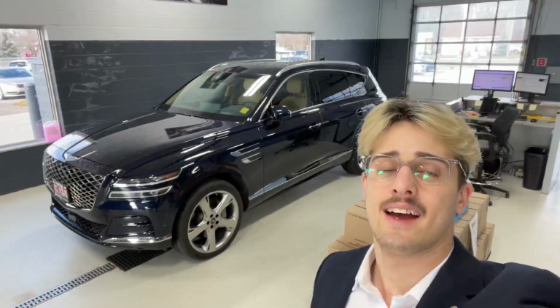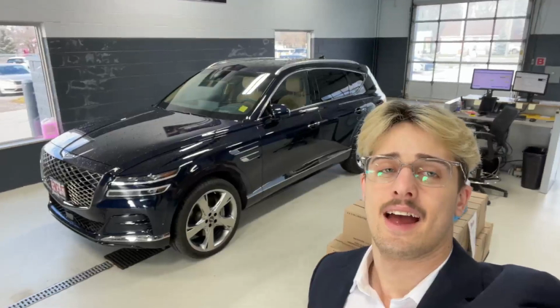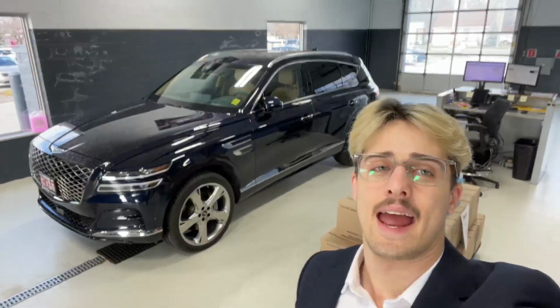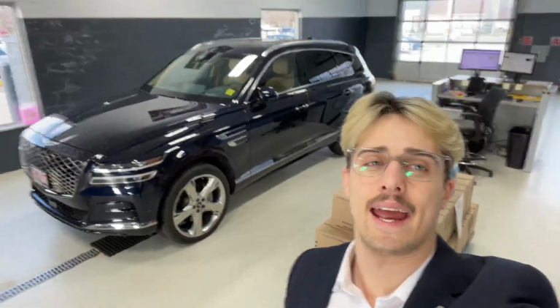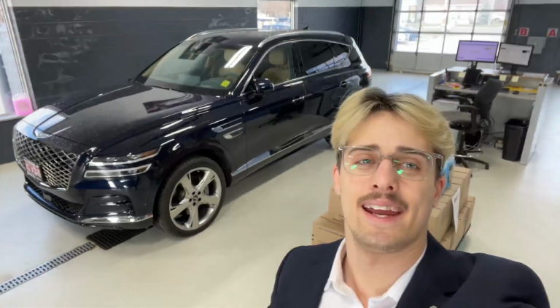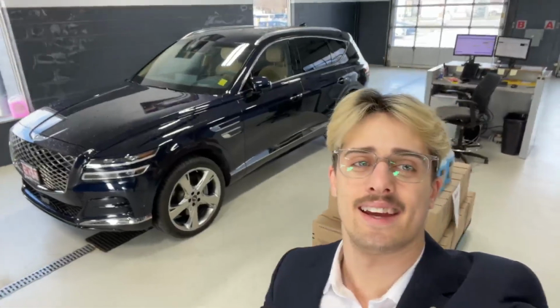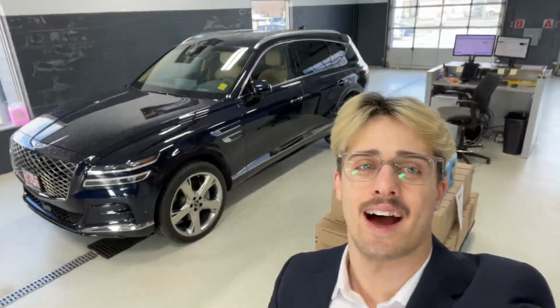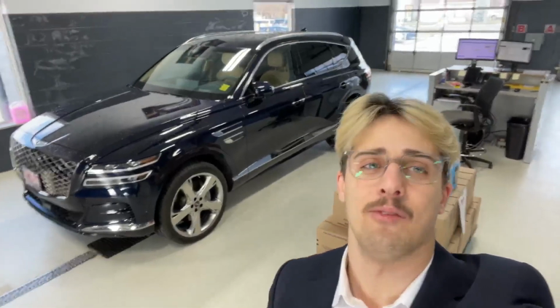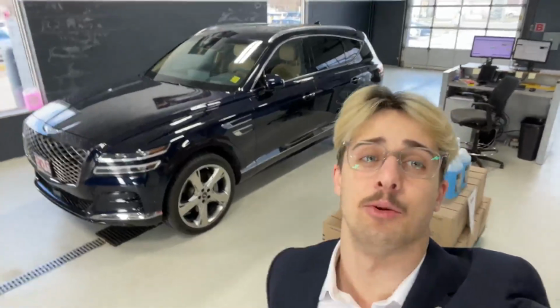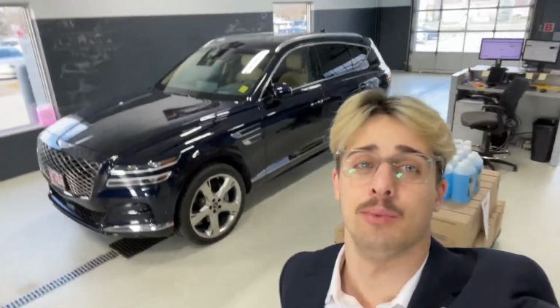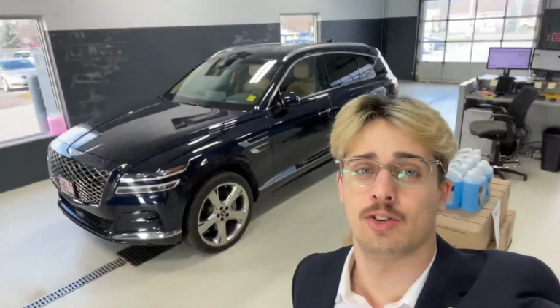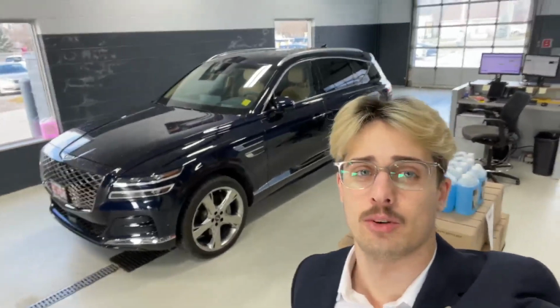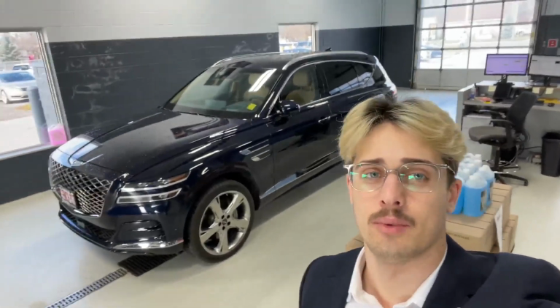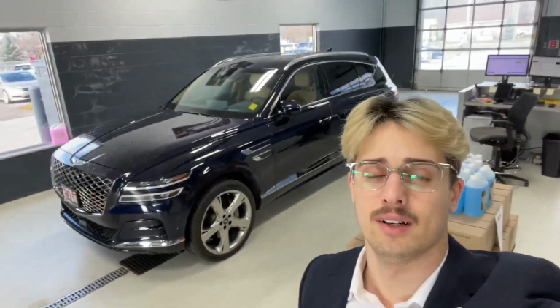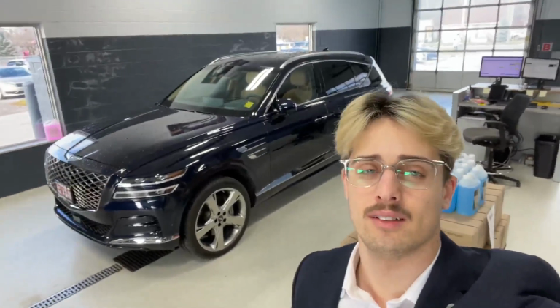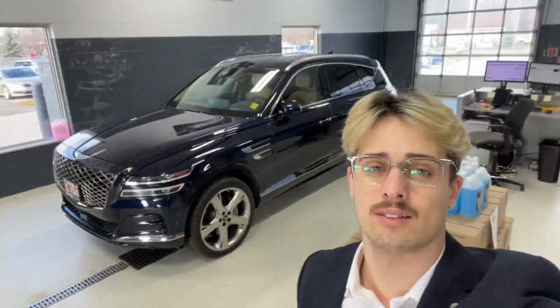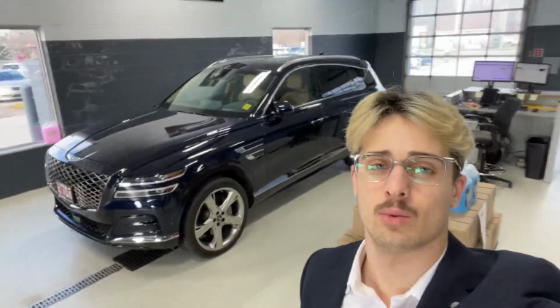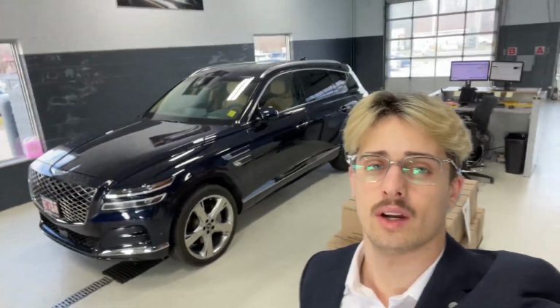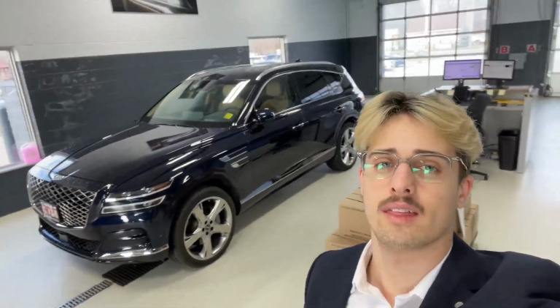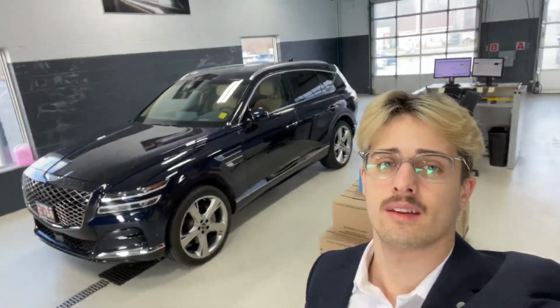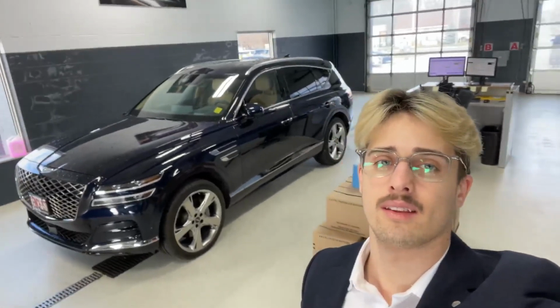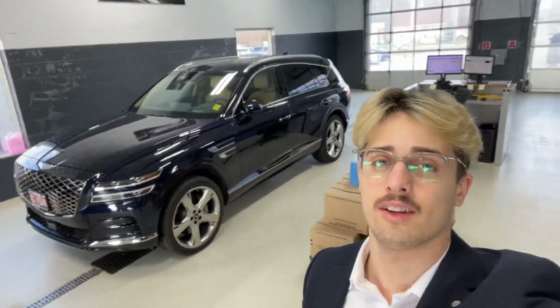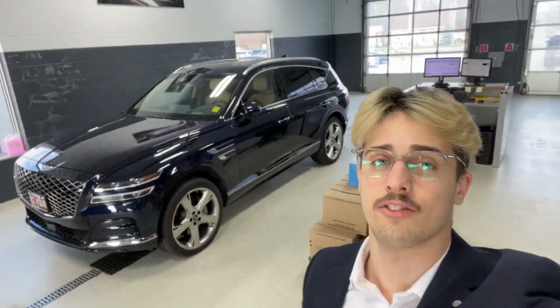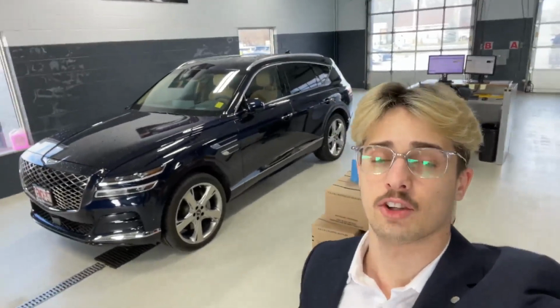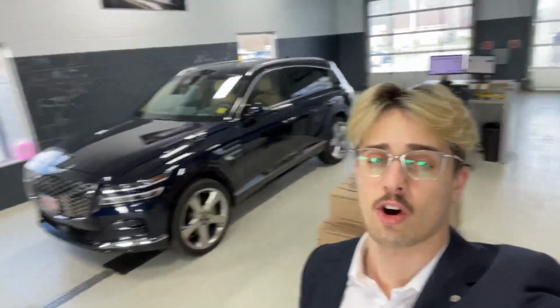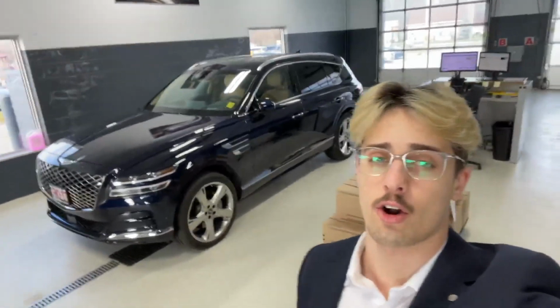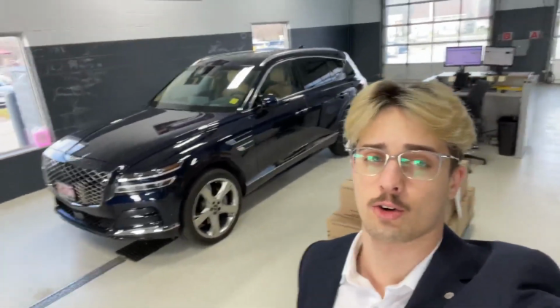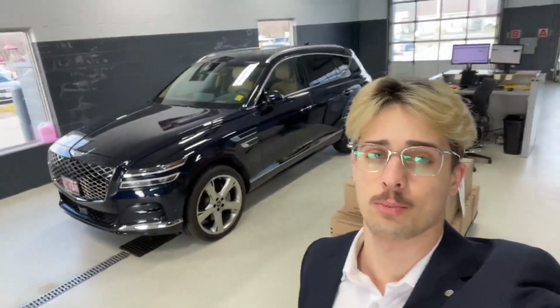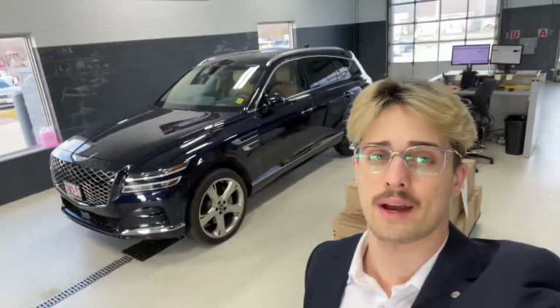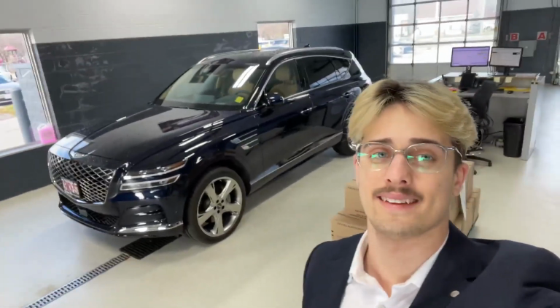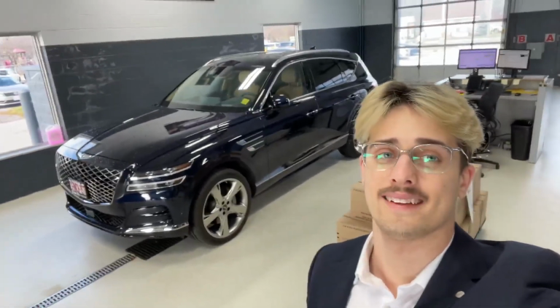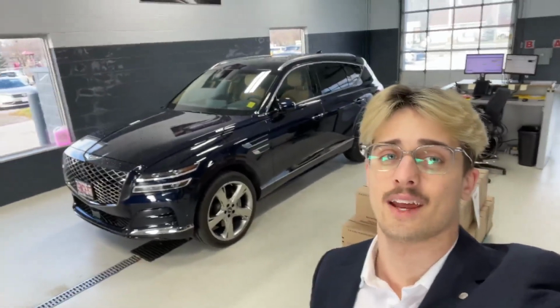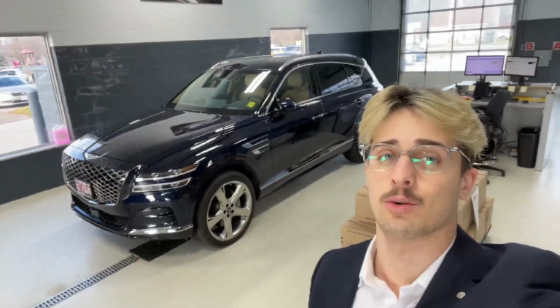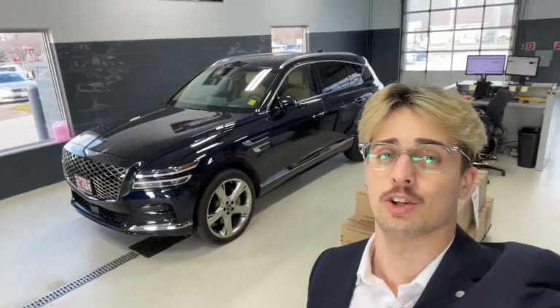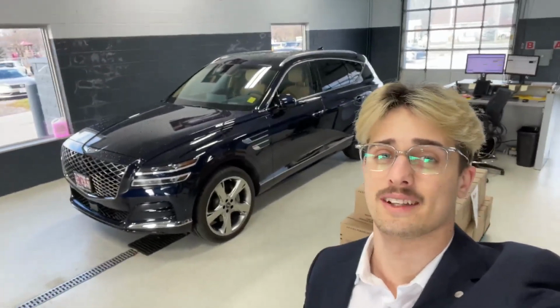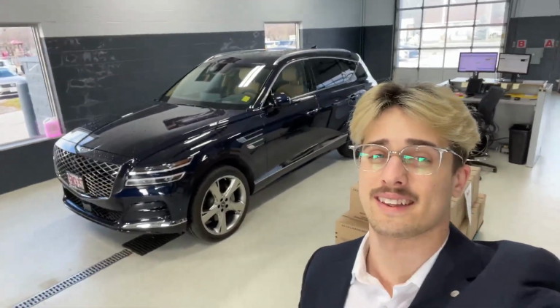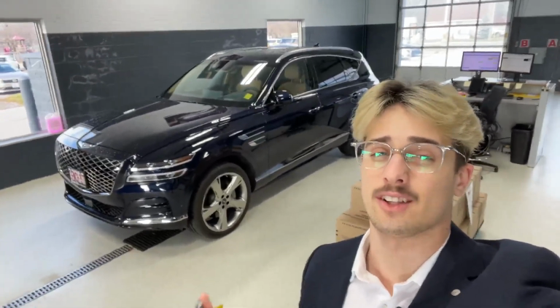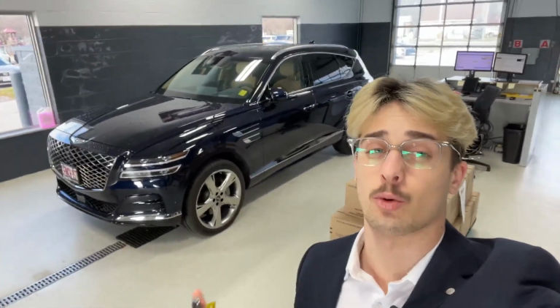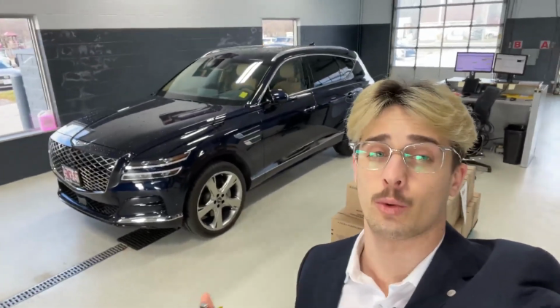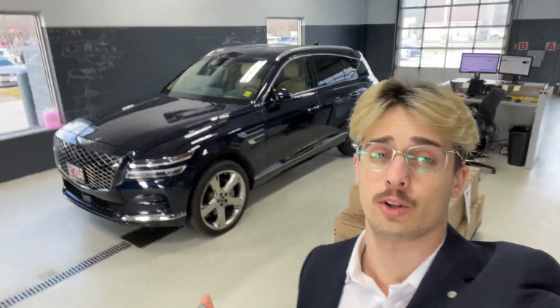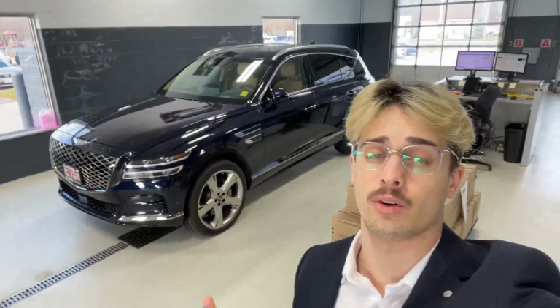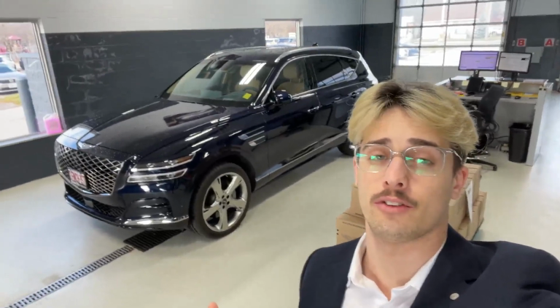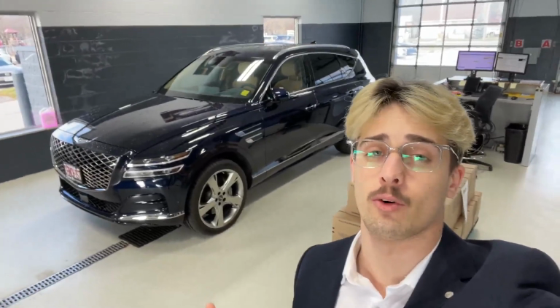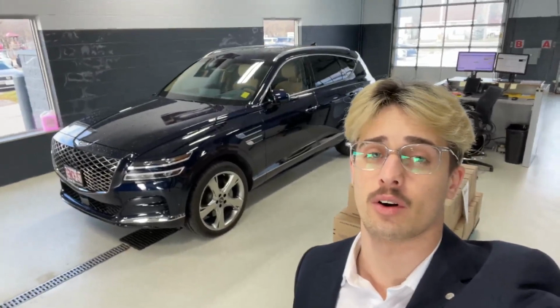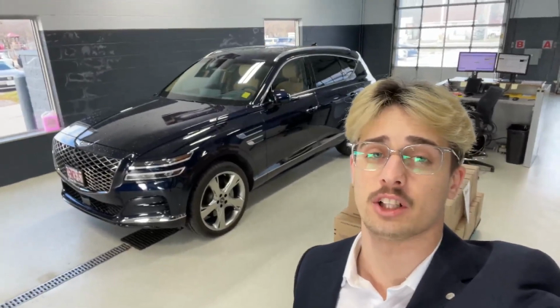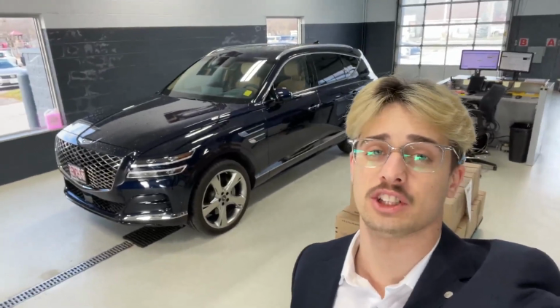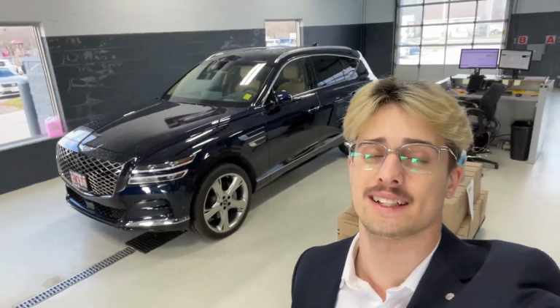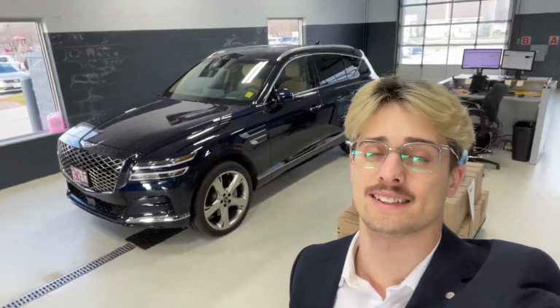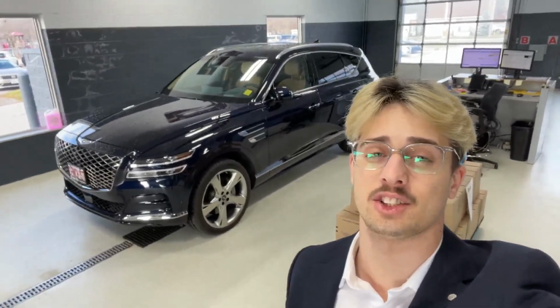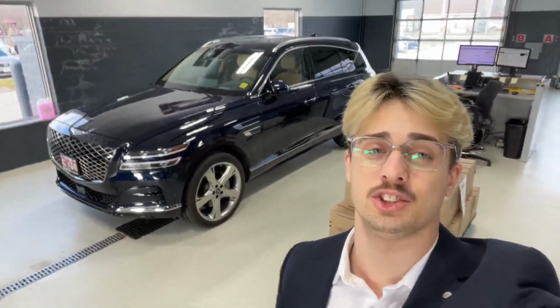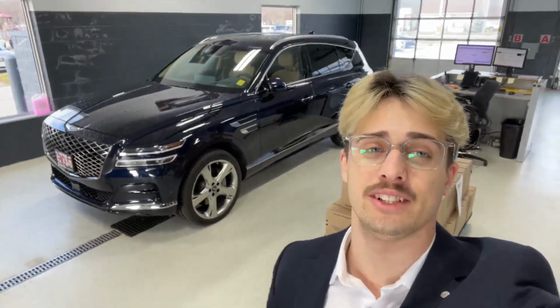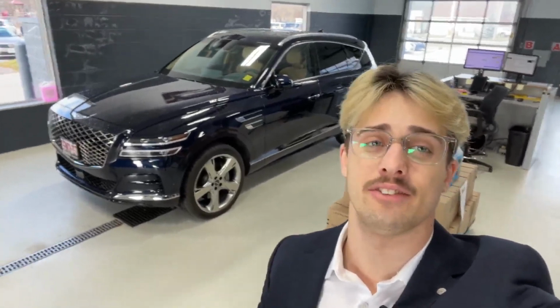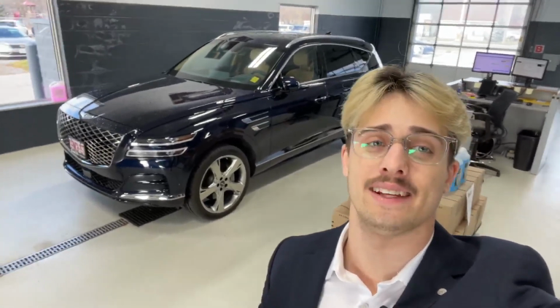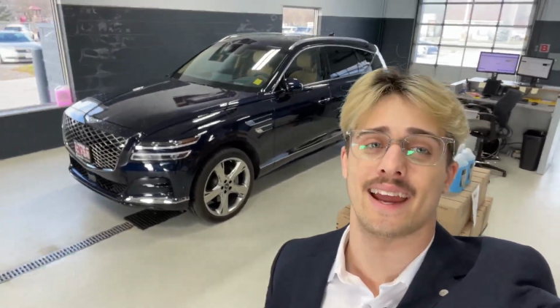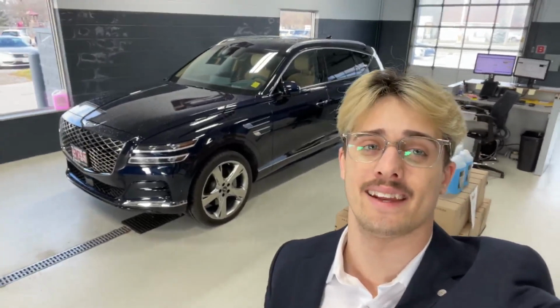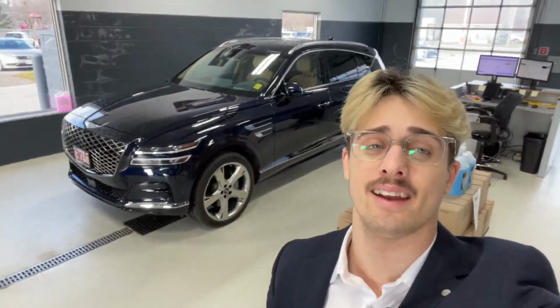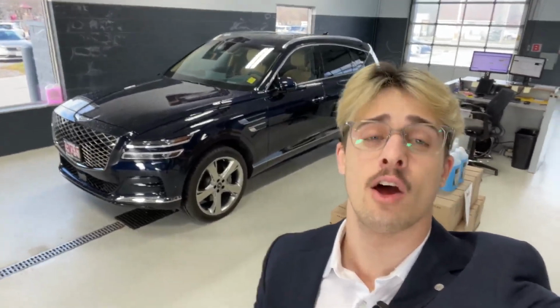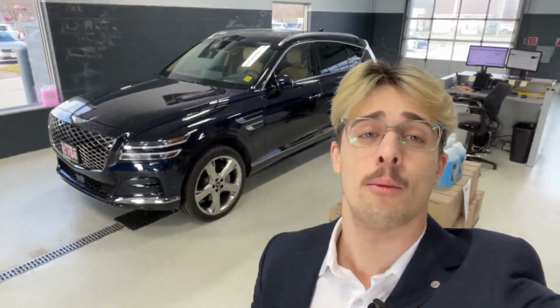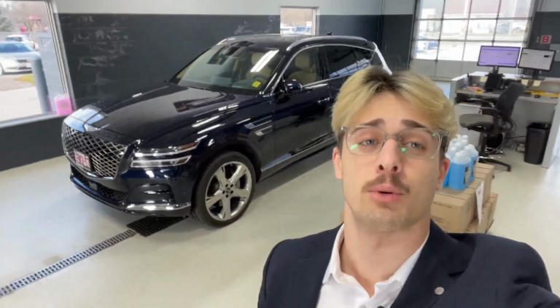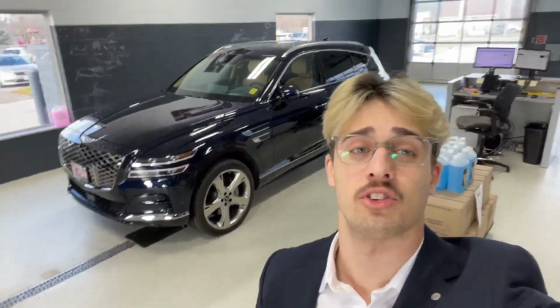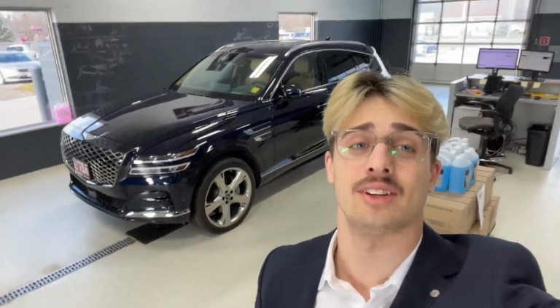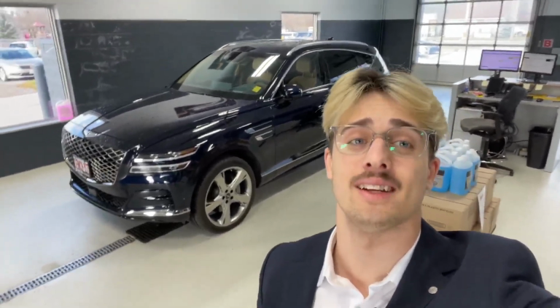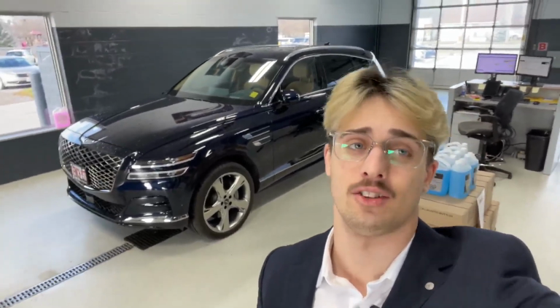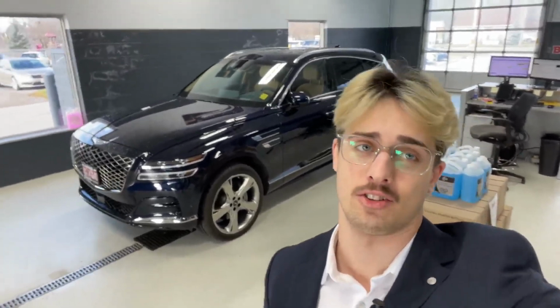Hey, I'm Dimitri Mills with the Finch Auto Group, and today we're looking at the 2024 Genesis GV80 Prestige.